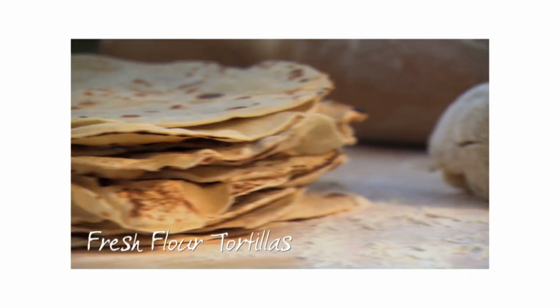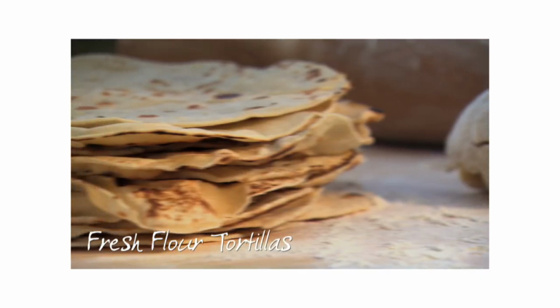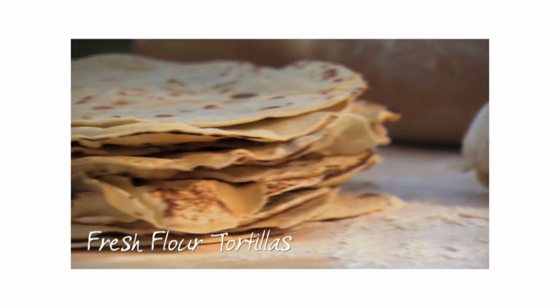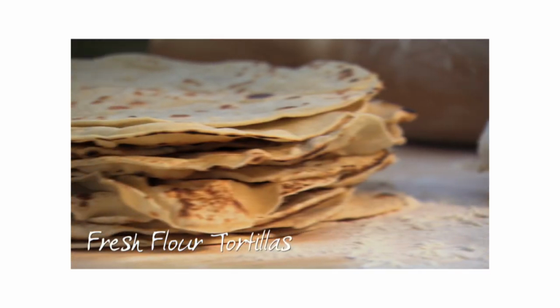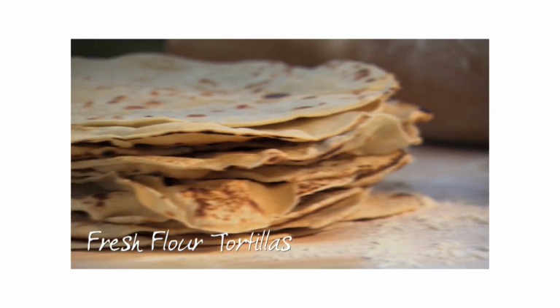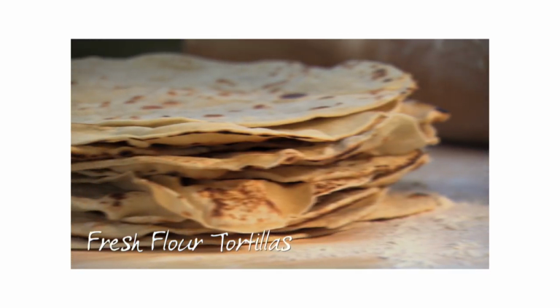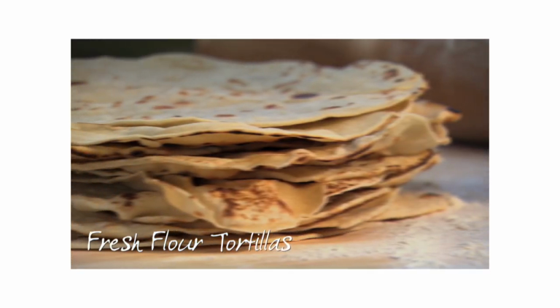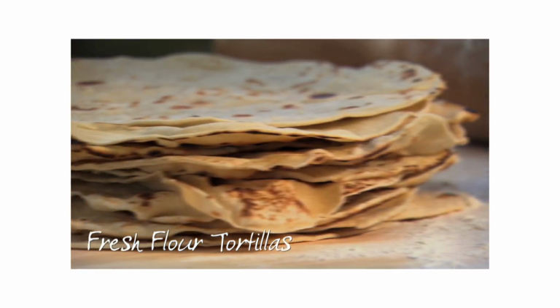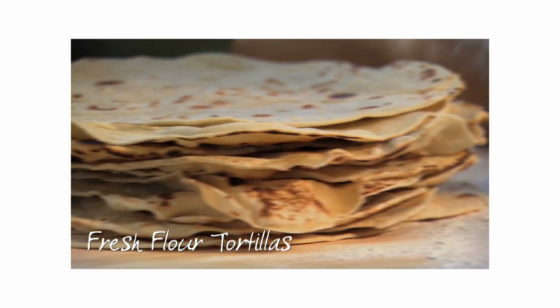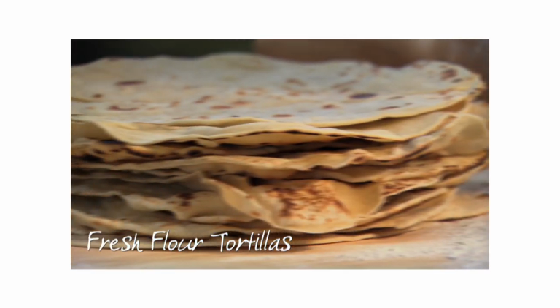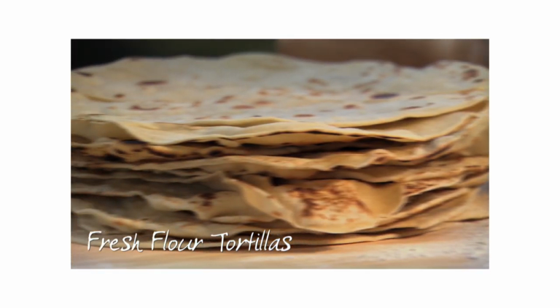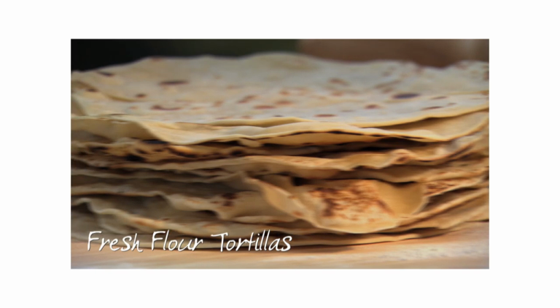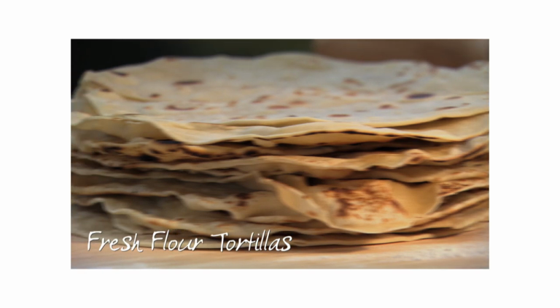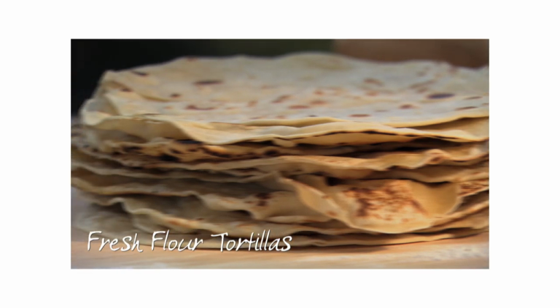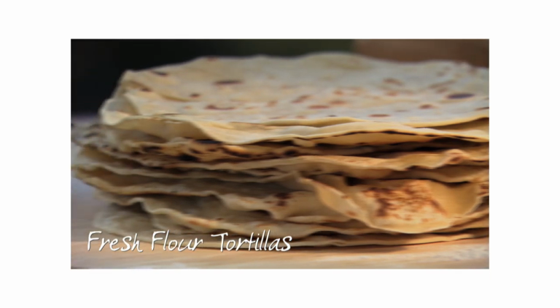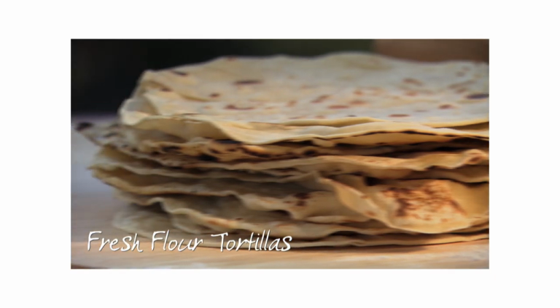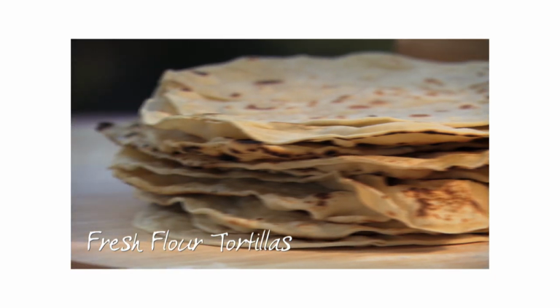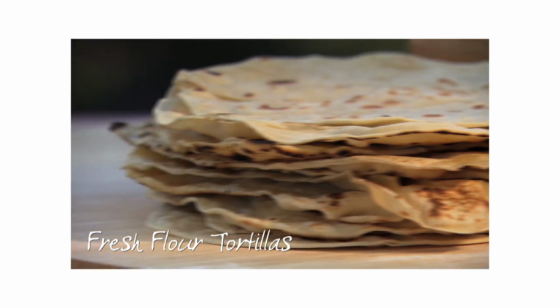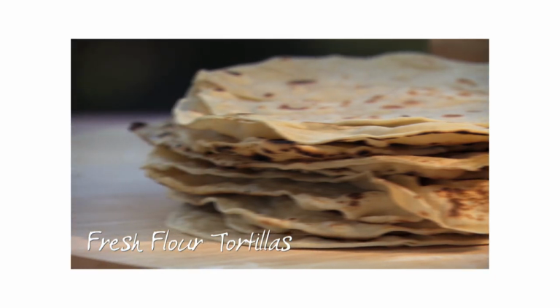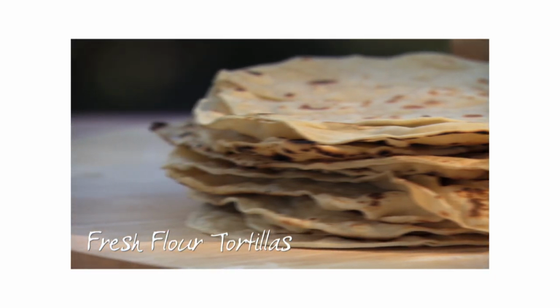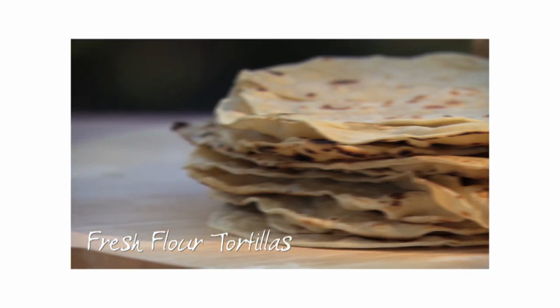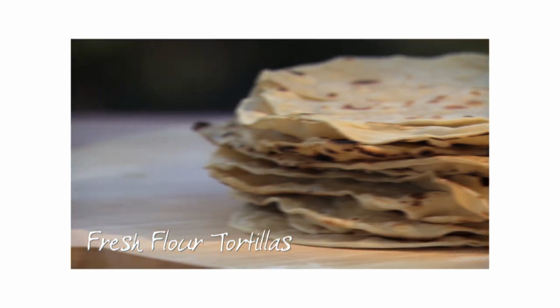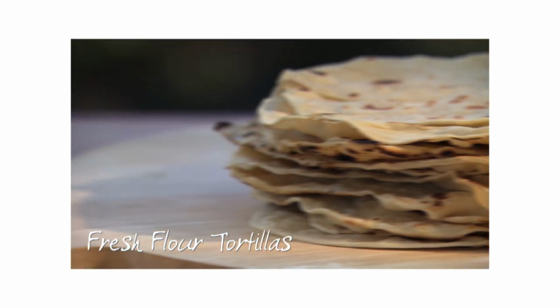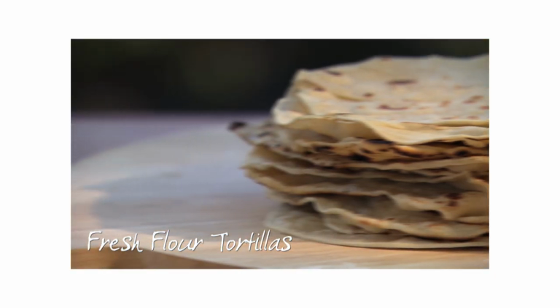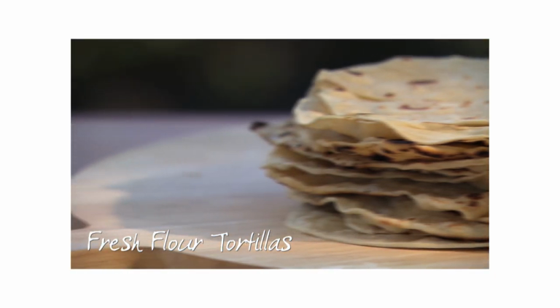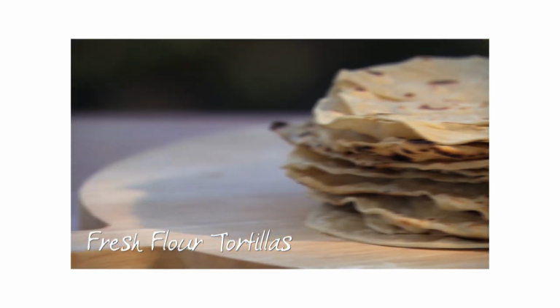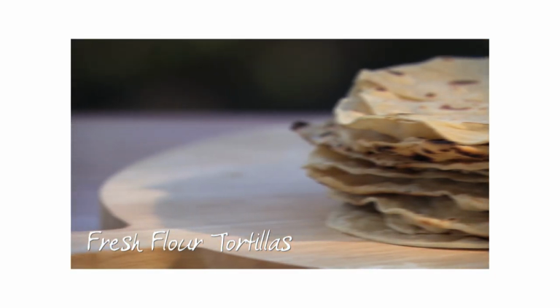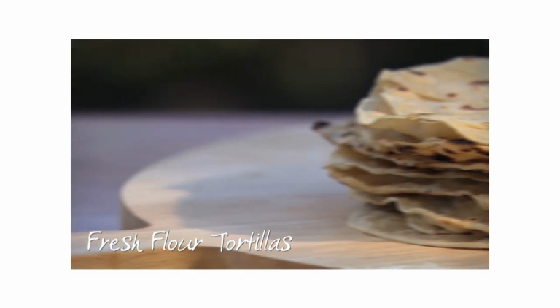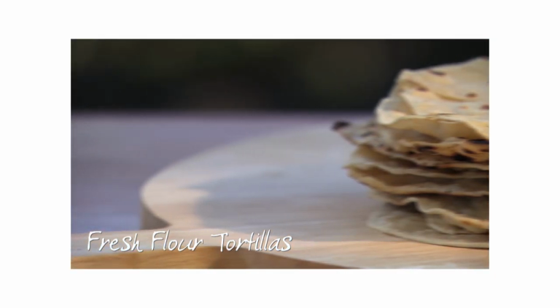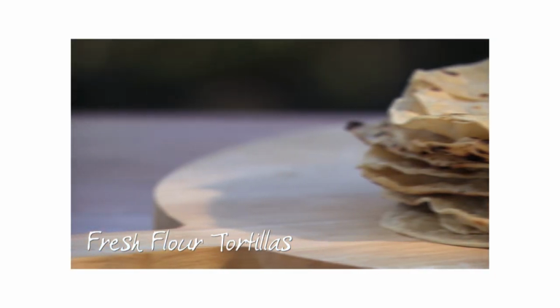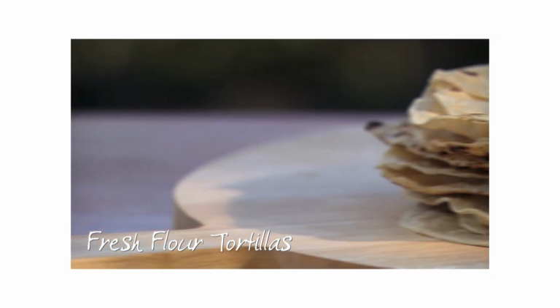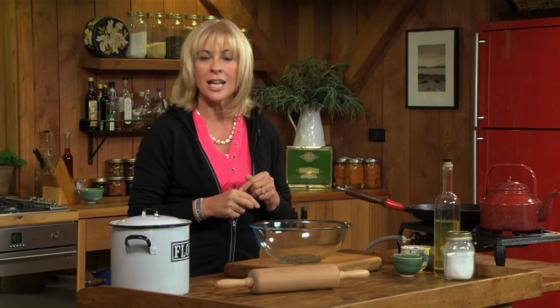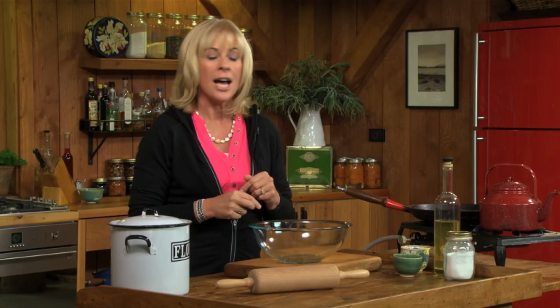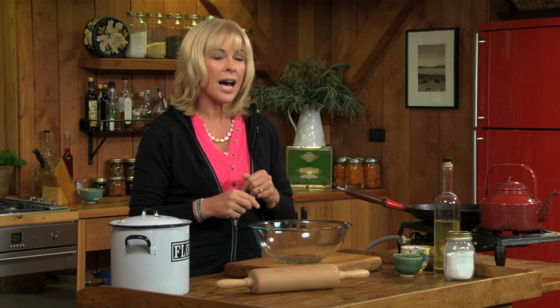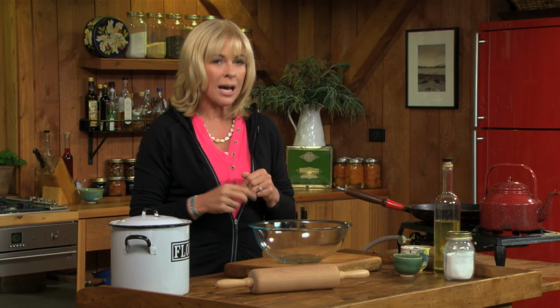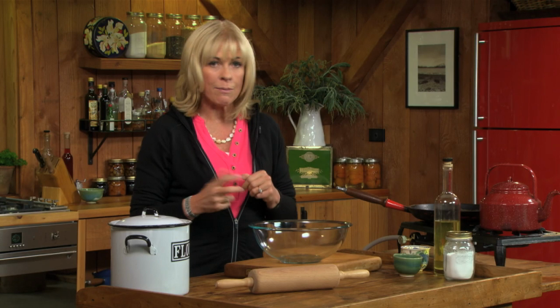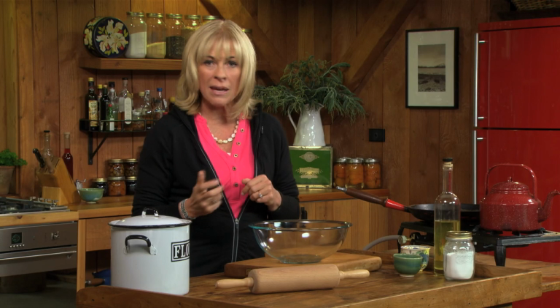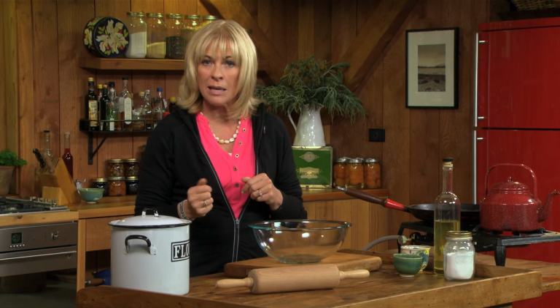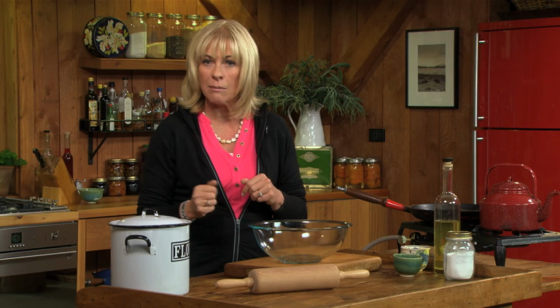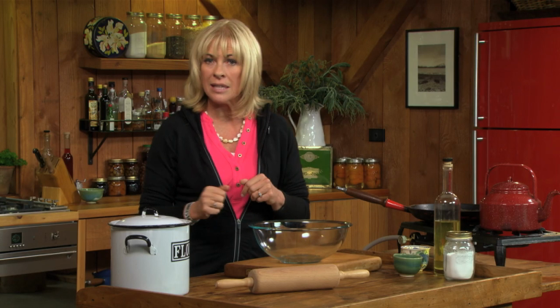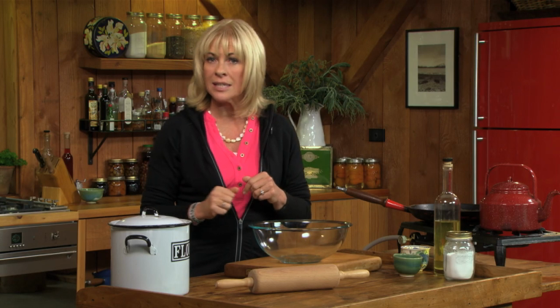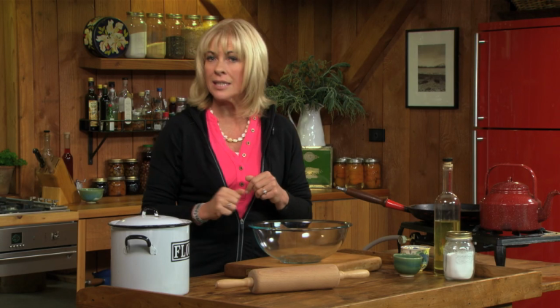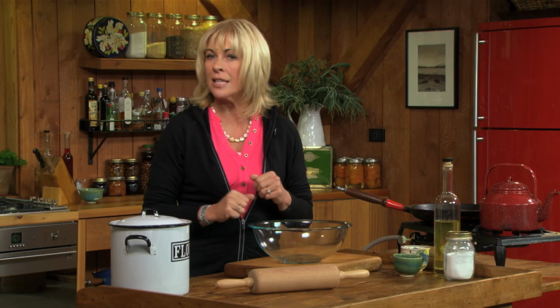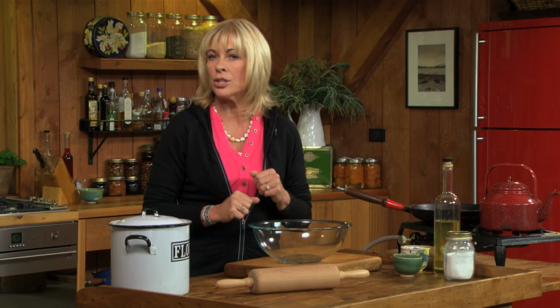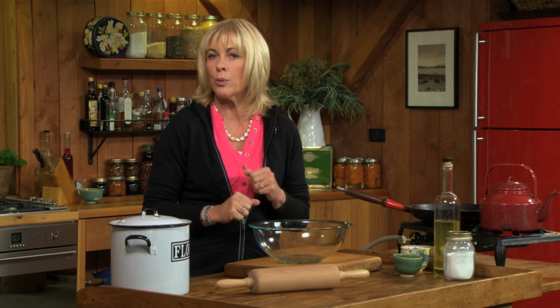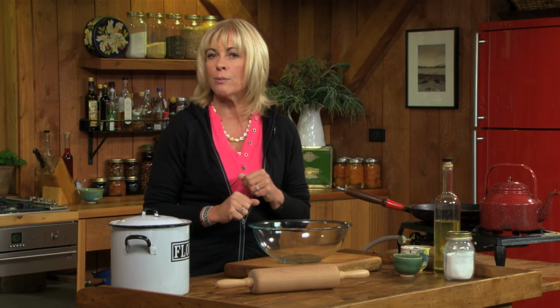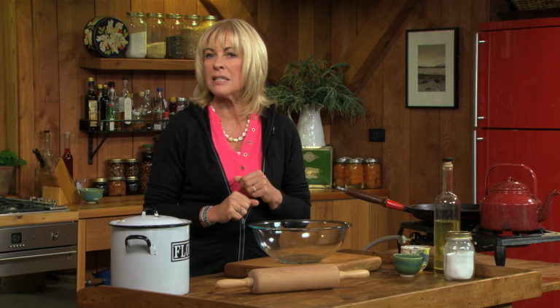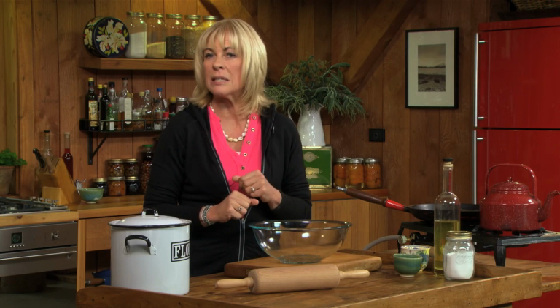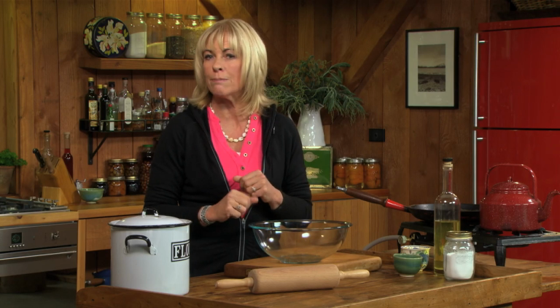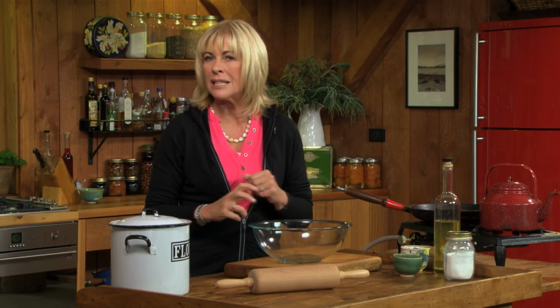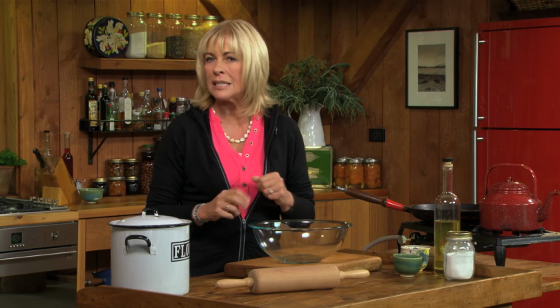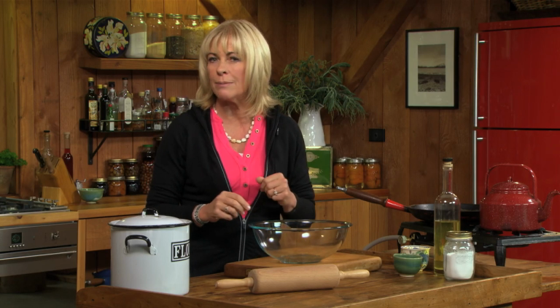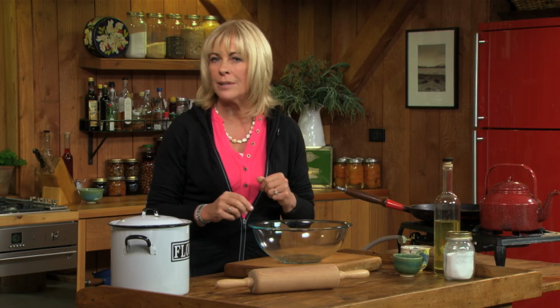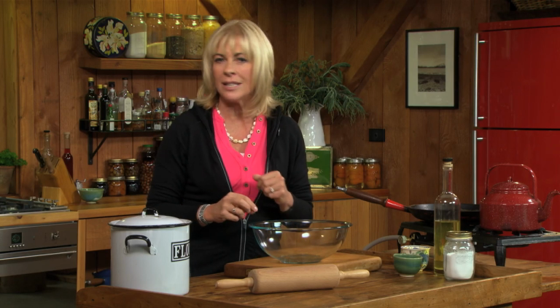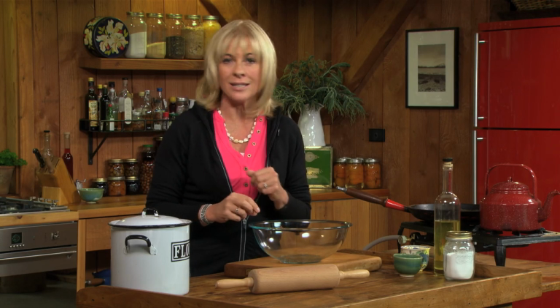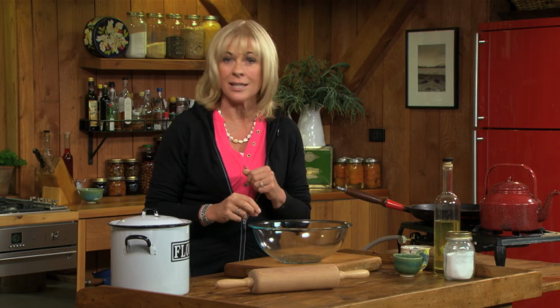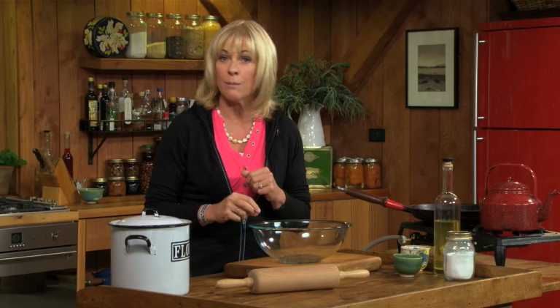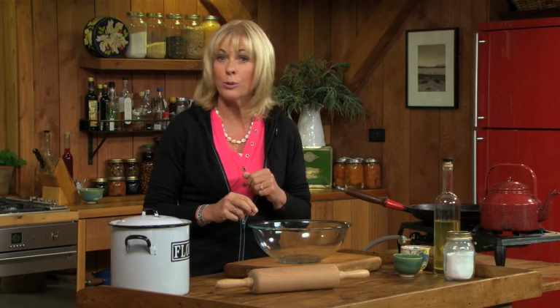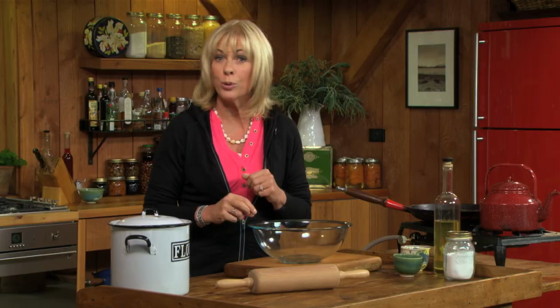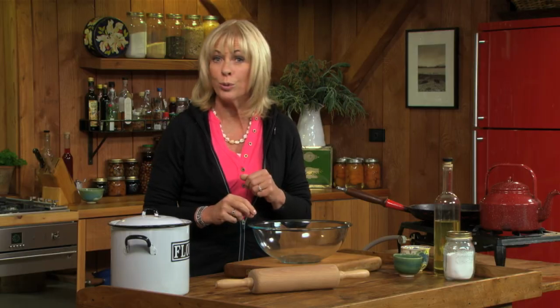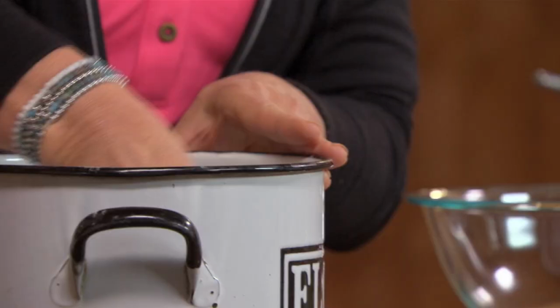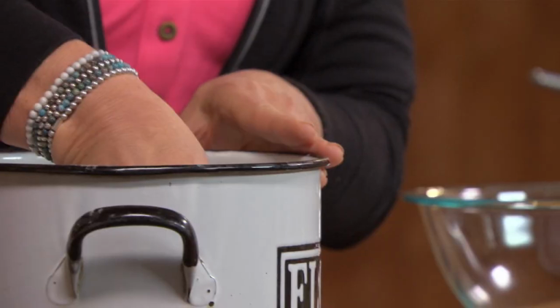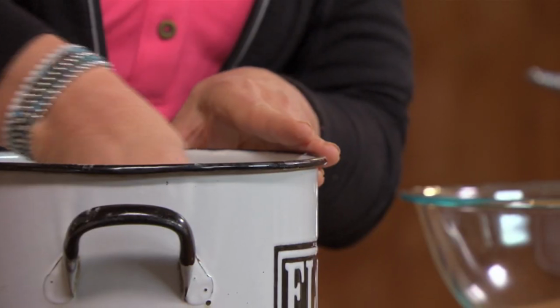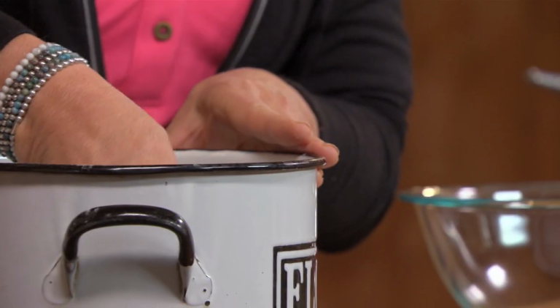You never have to go far in Mexico to find fresh flour tortillas. I'm making mine tonight to go with my spicy beans and the pulled pork.